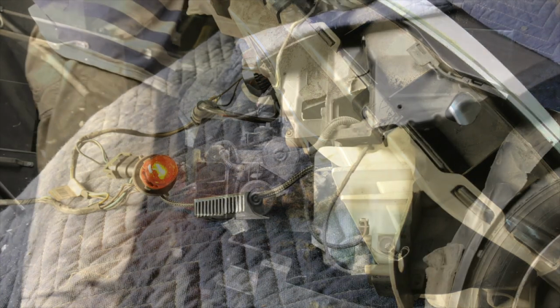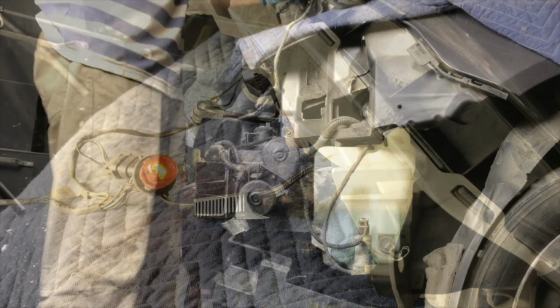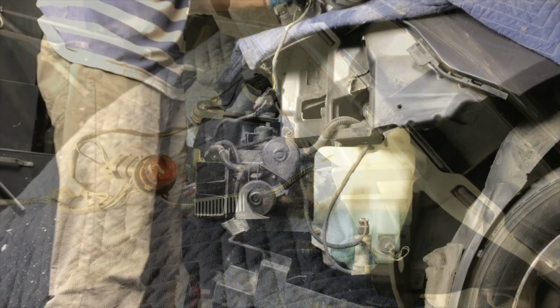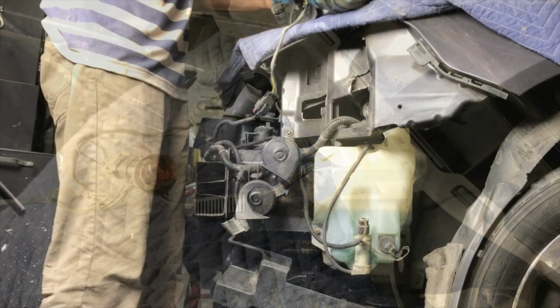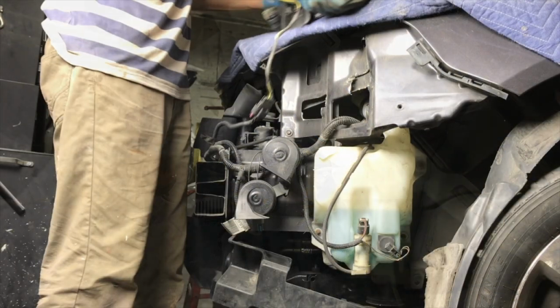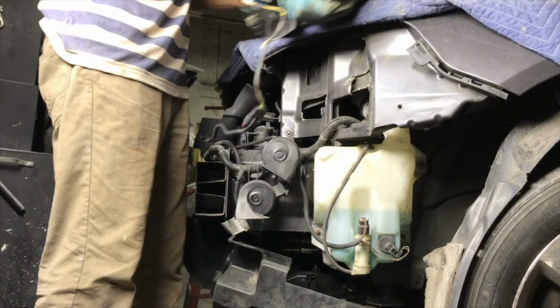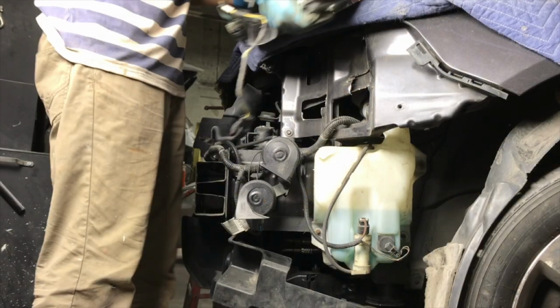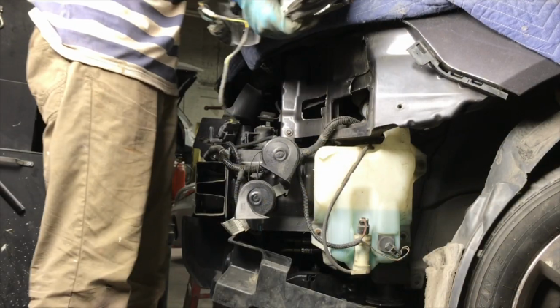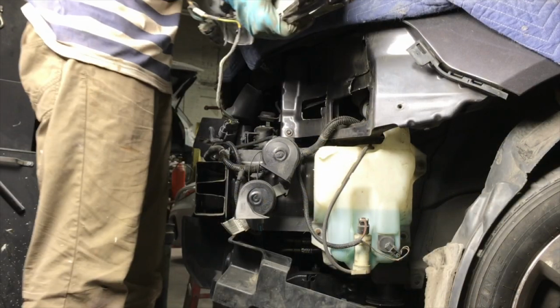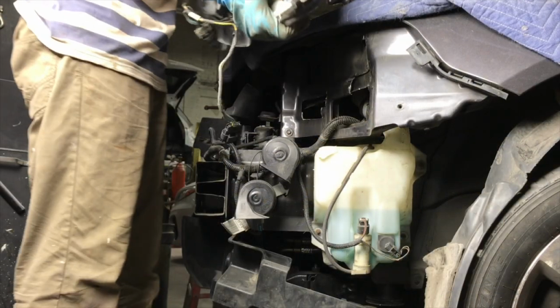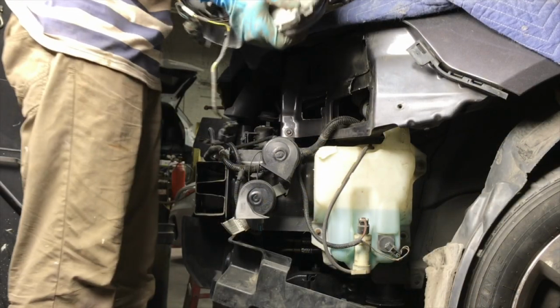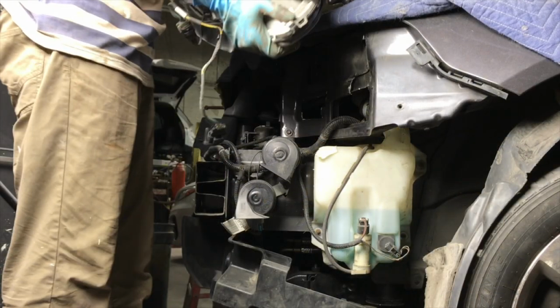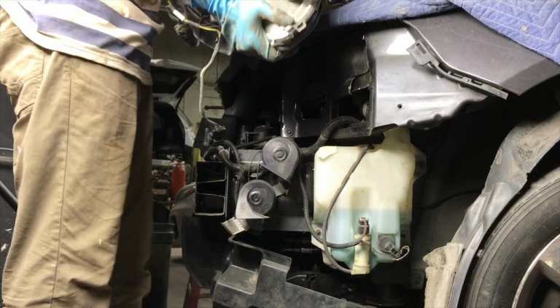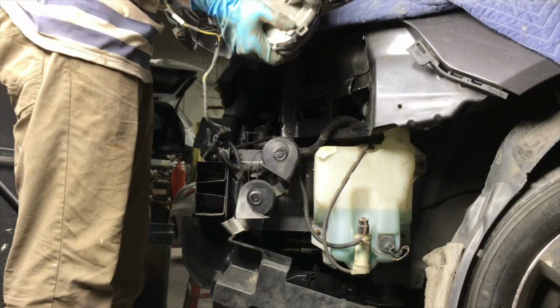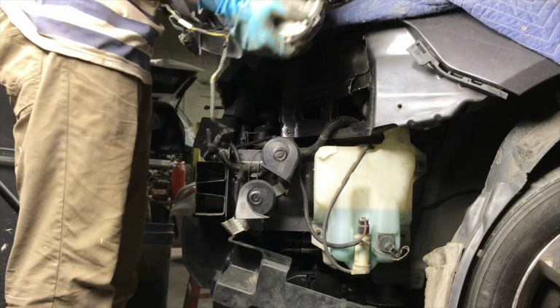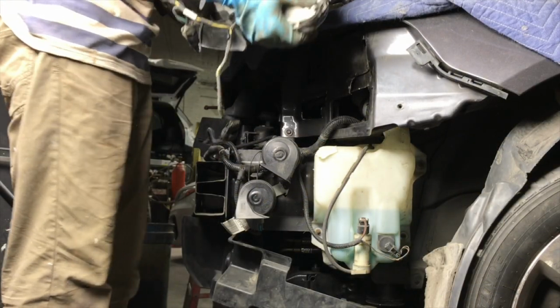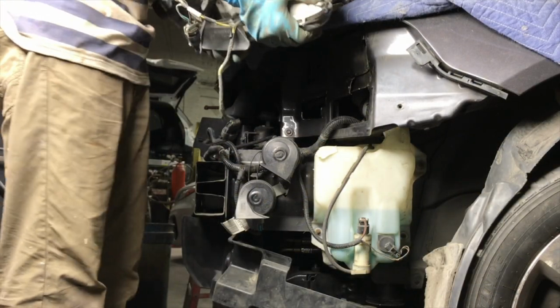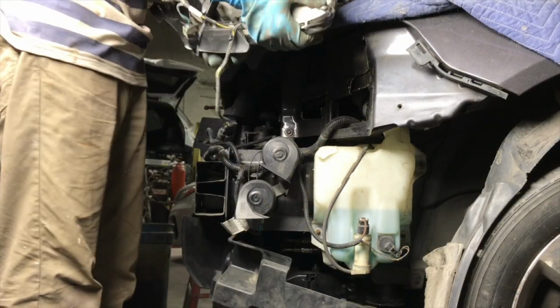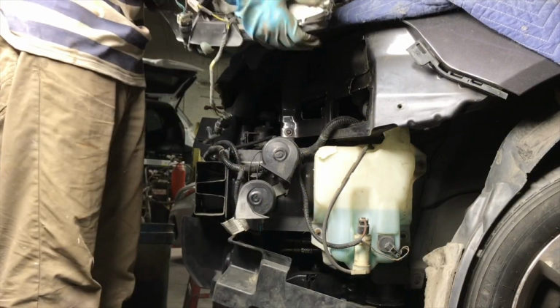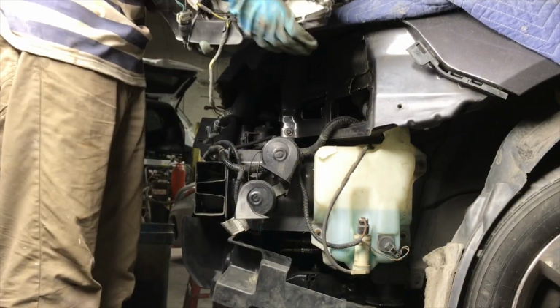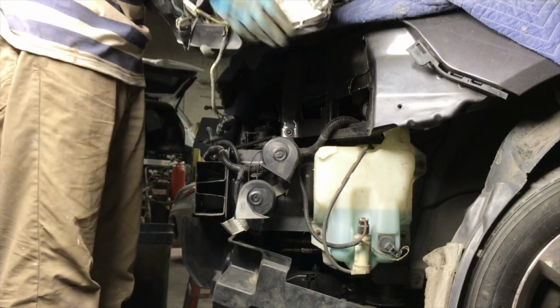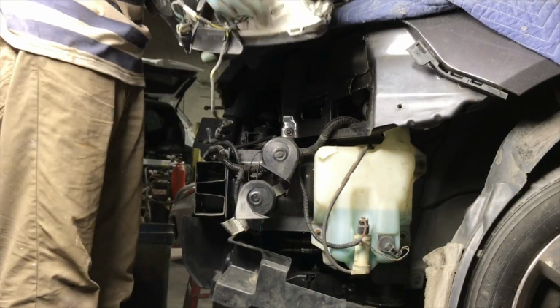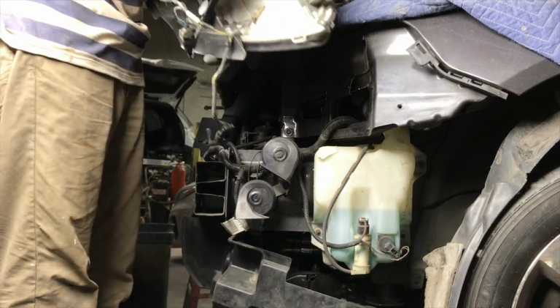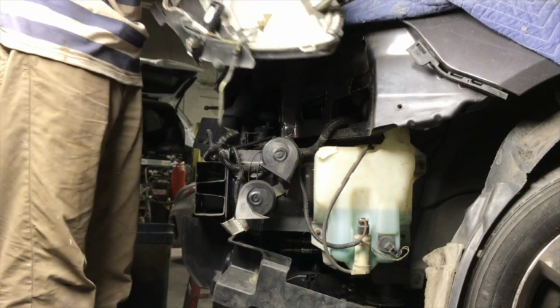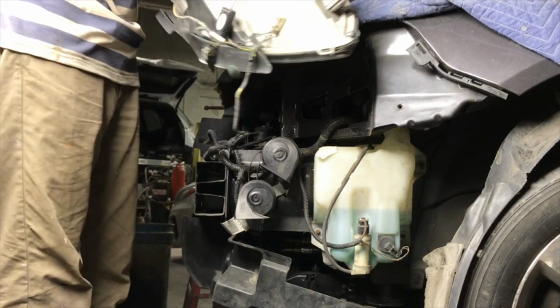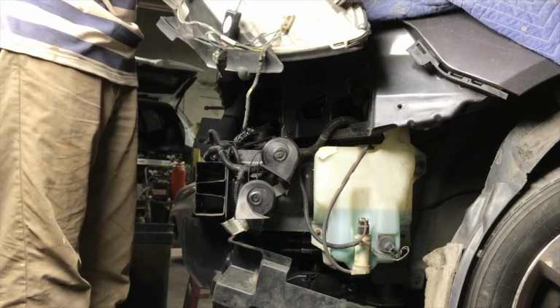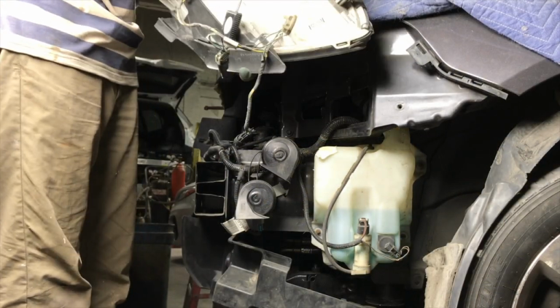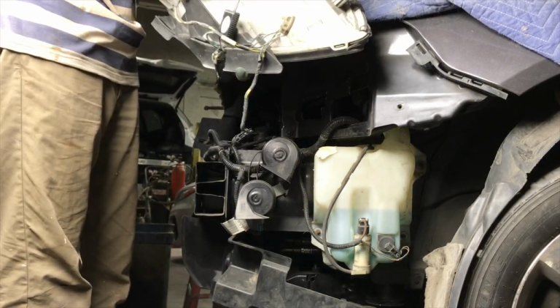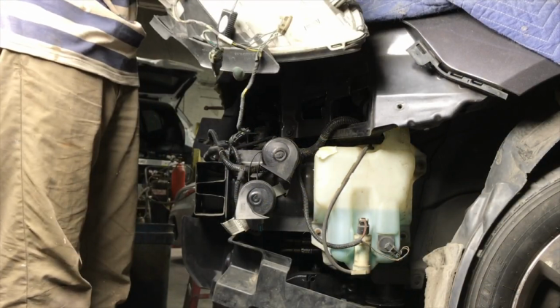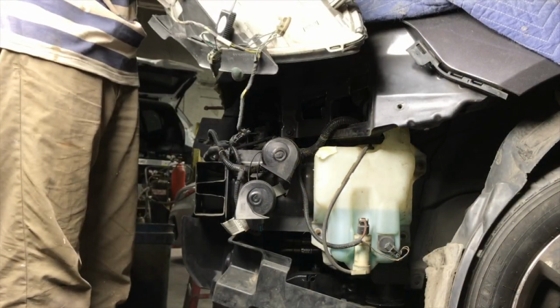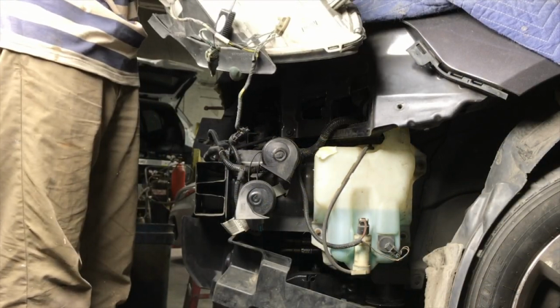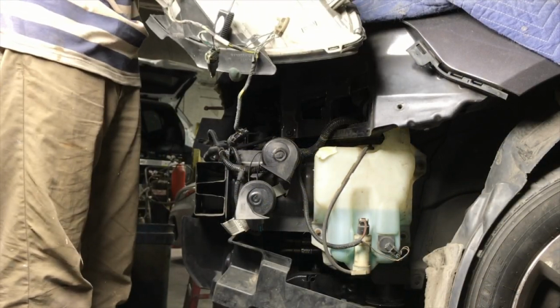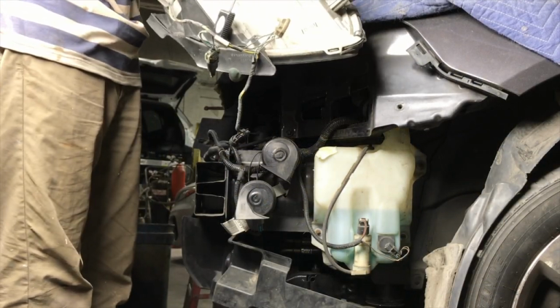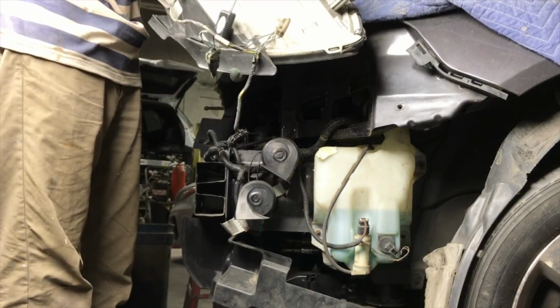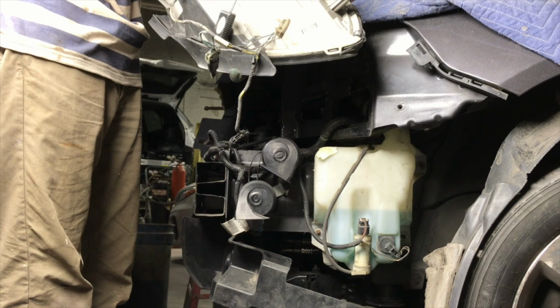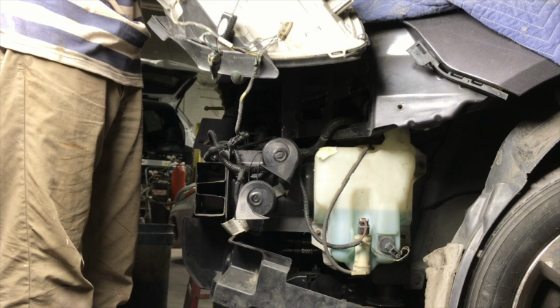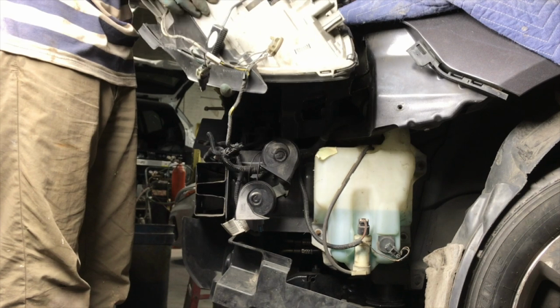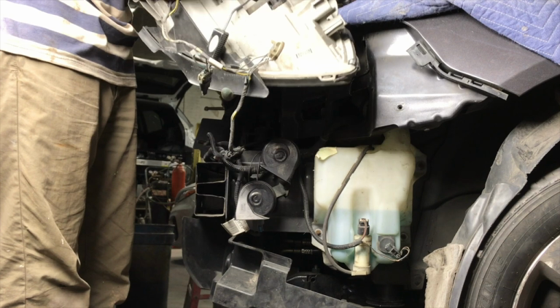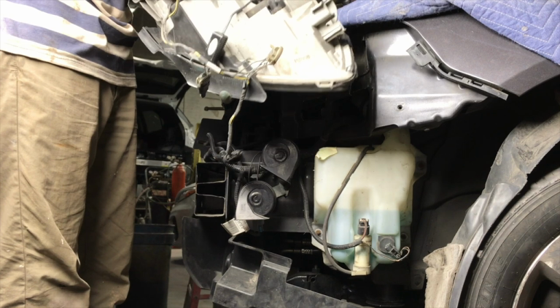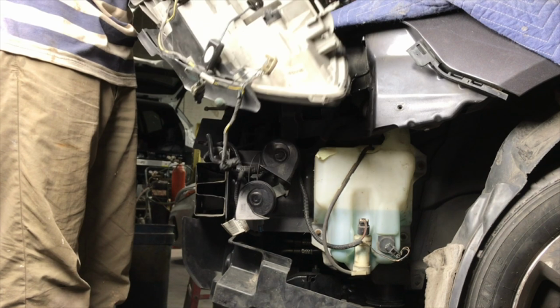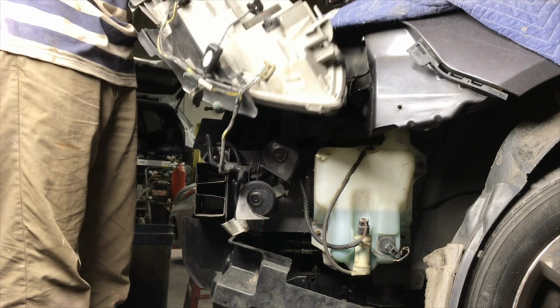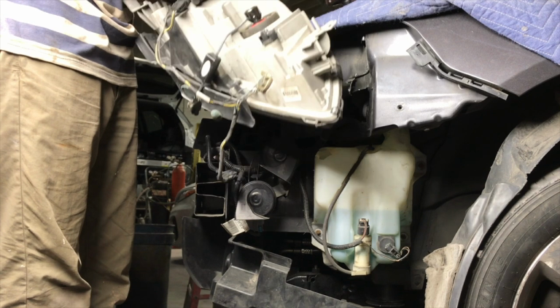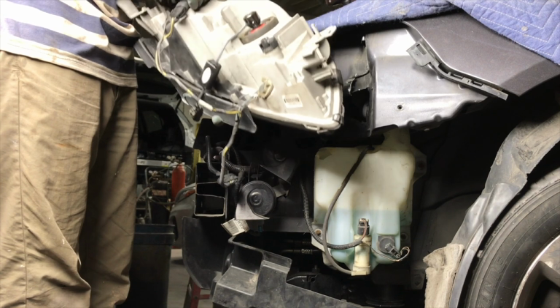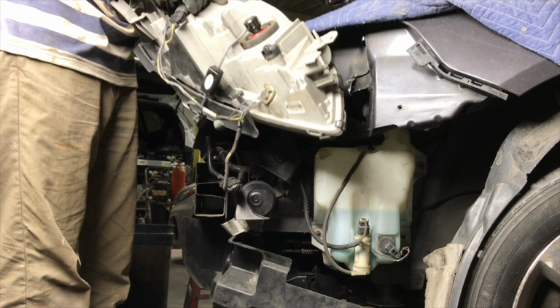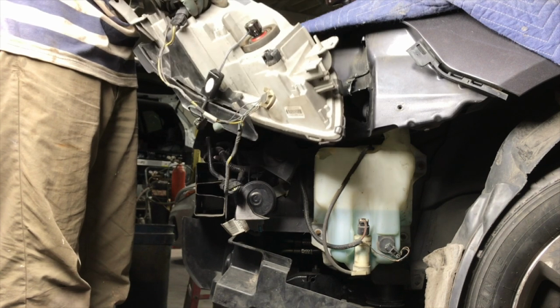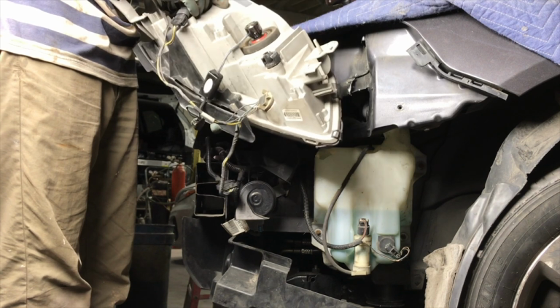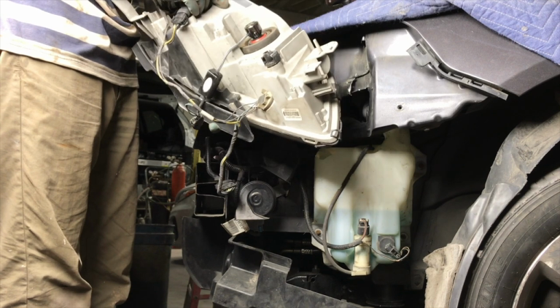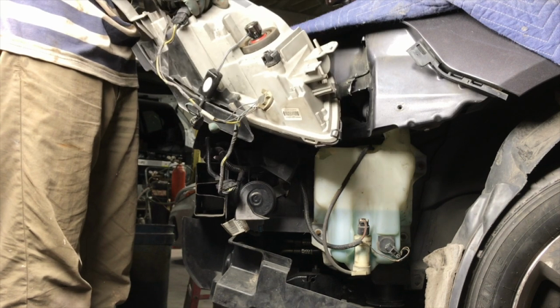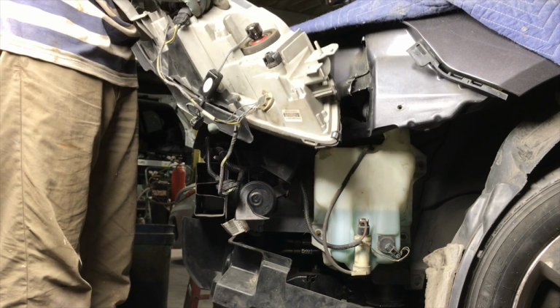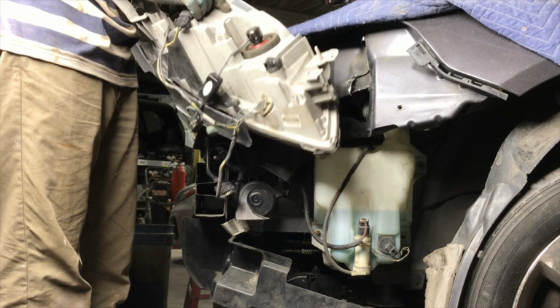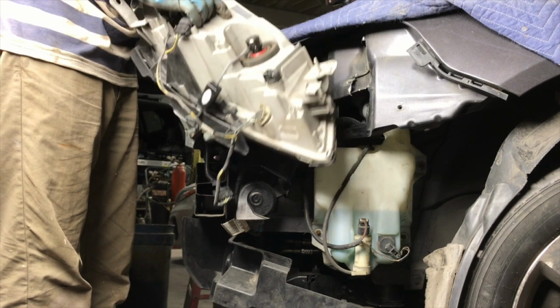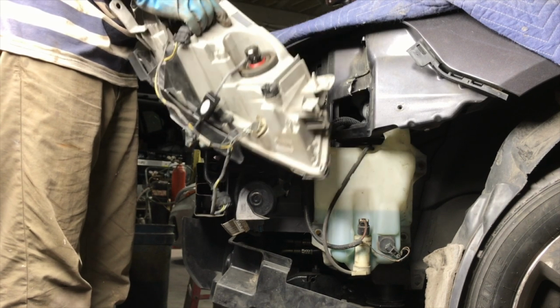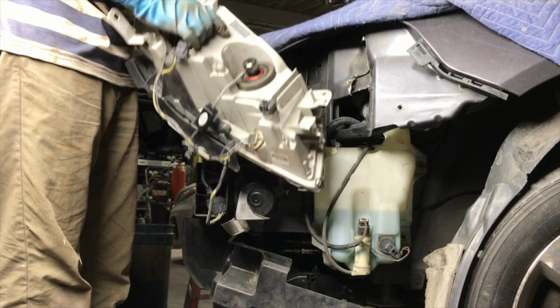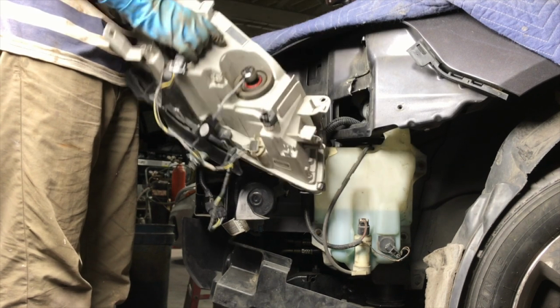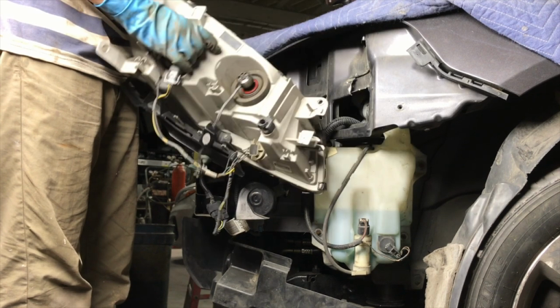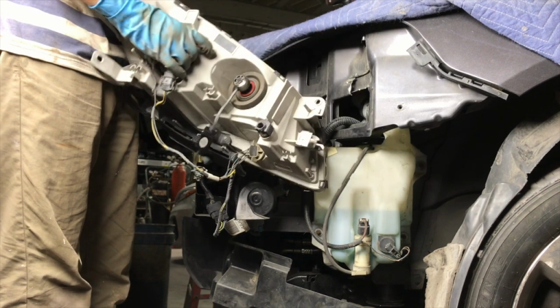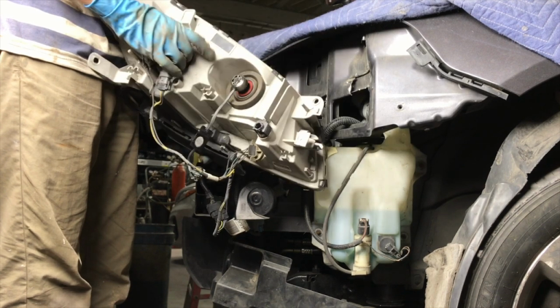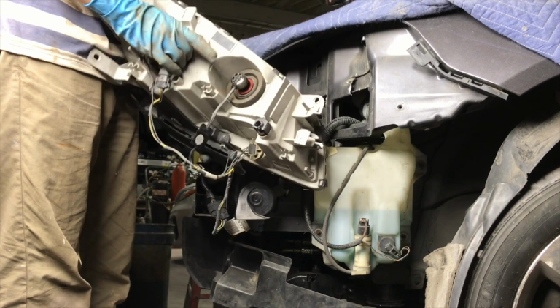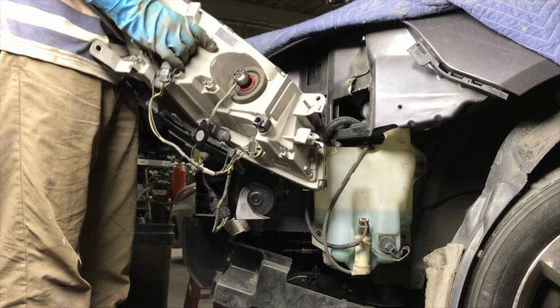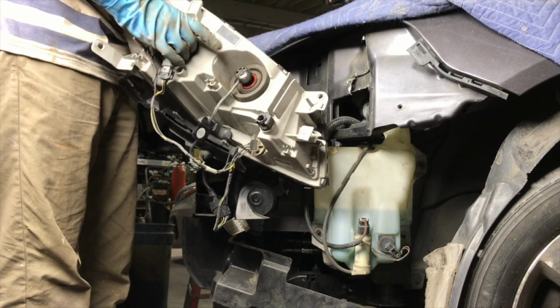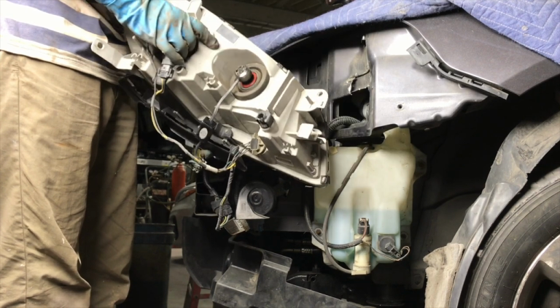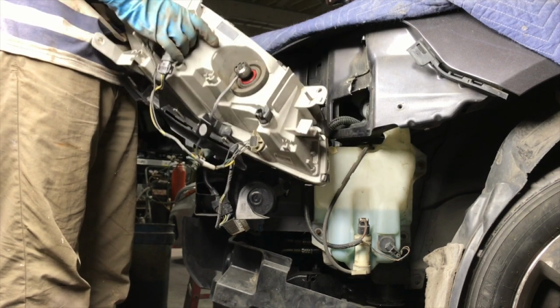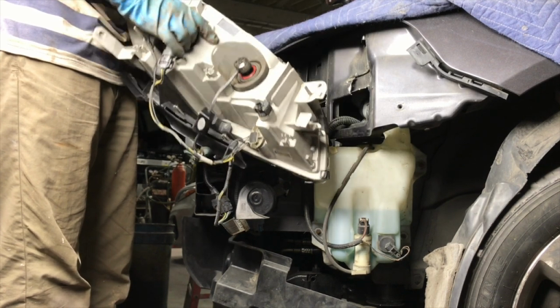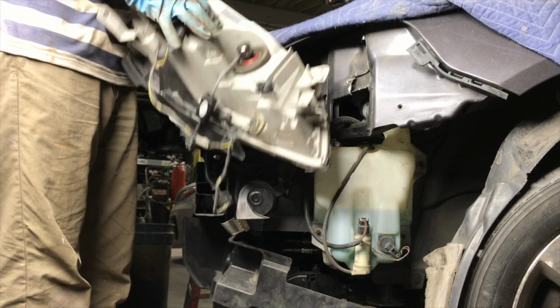How nice of these people to even write on the headlight that it's 12.8 volts, right here on the unit.